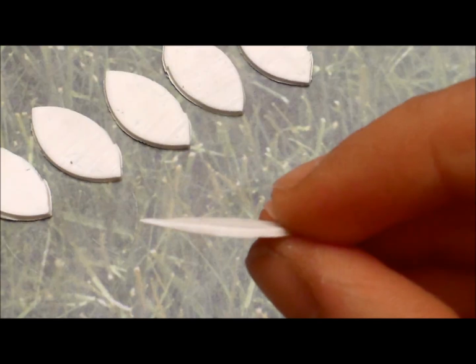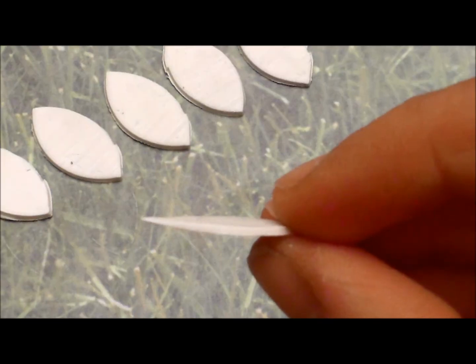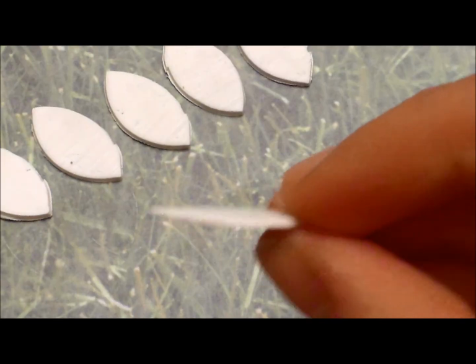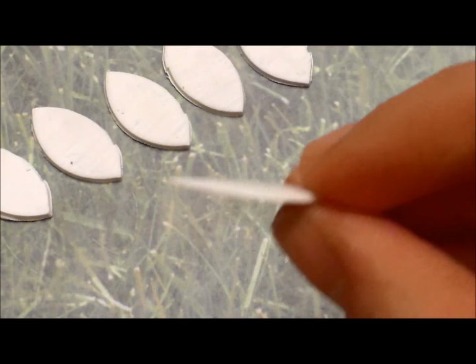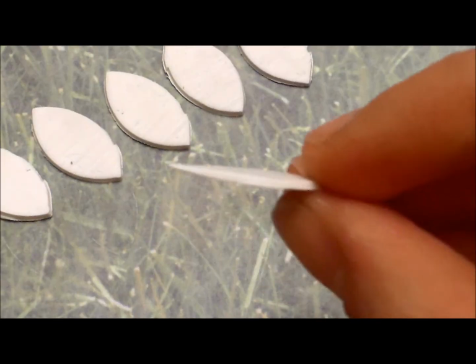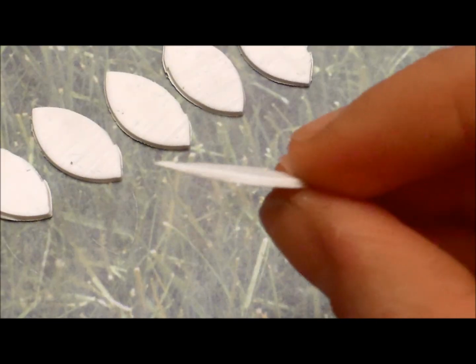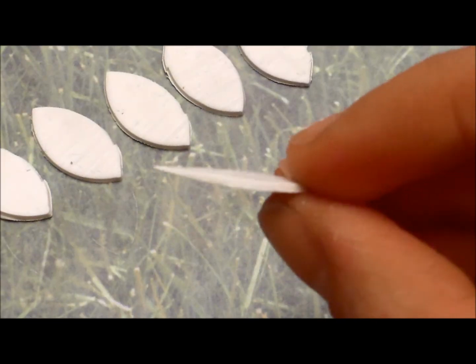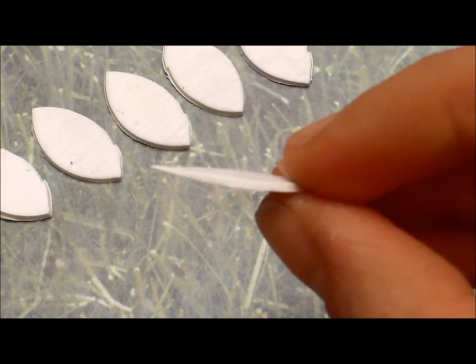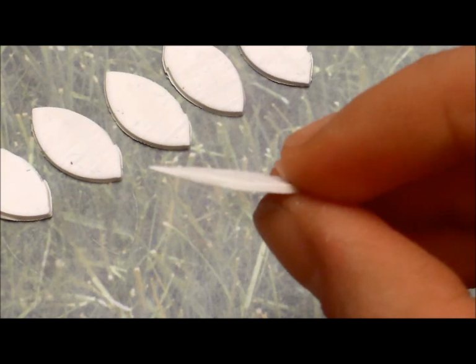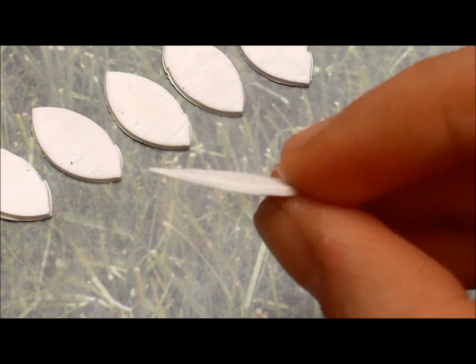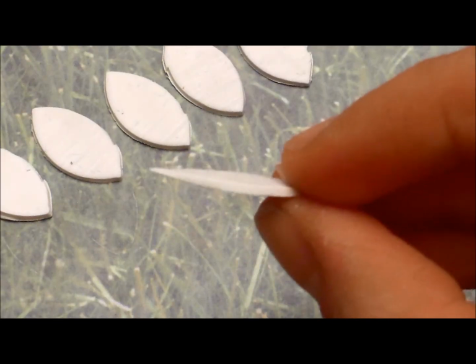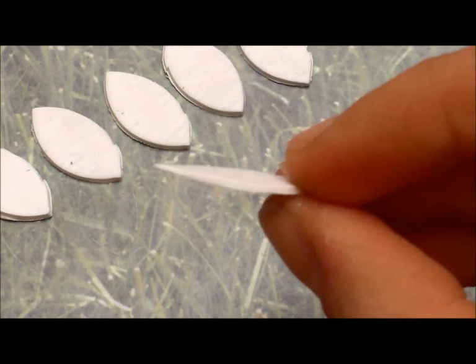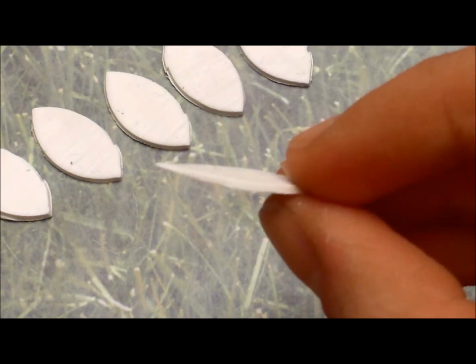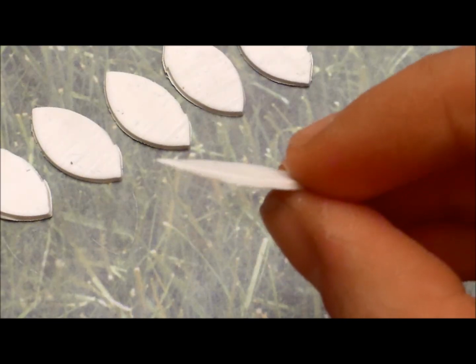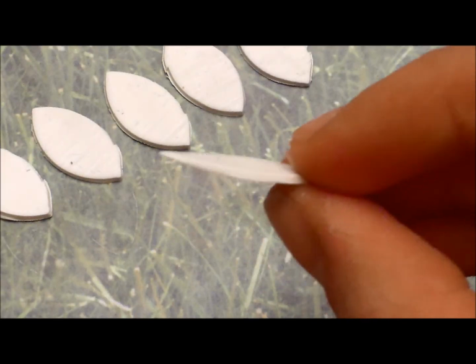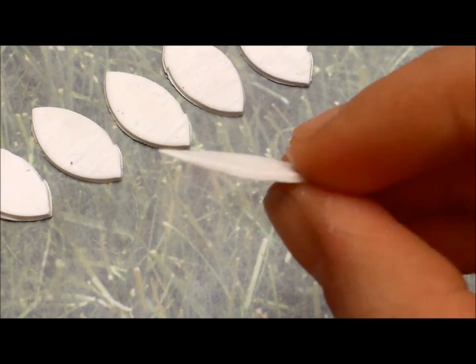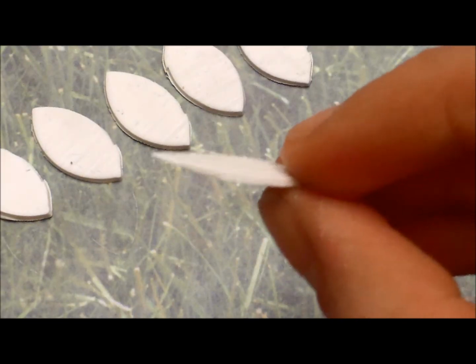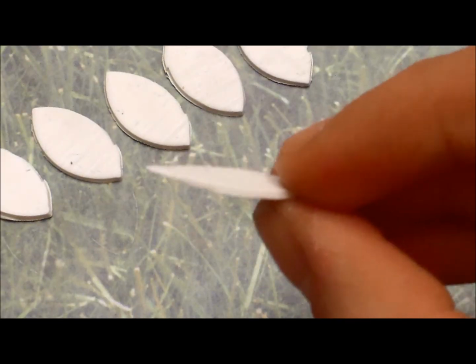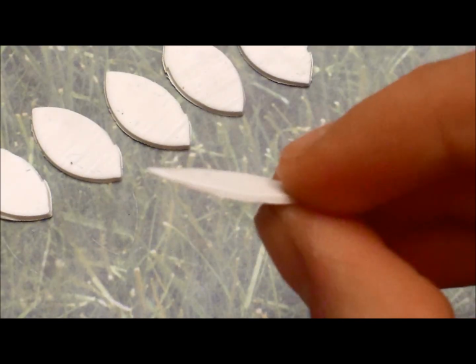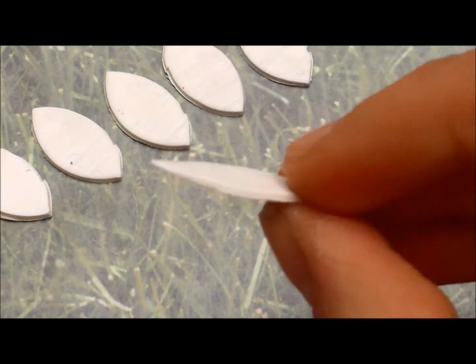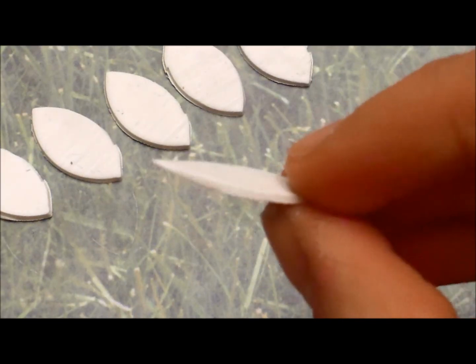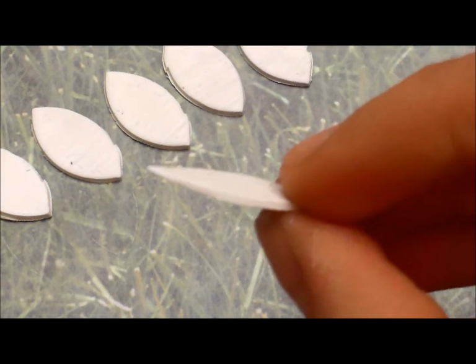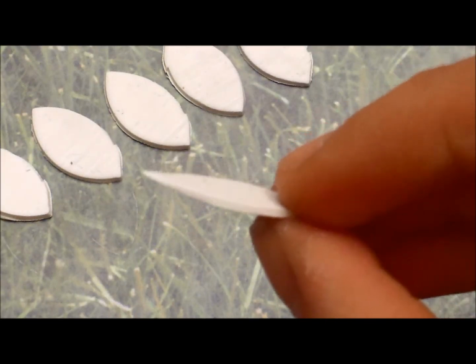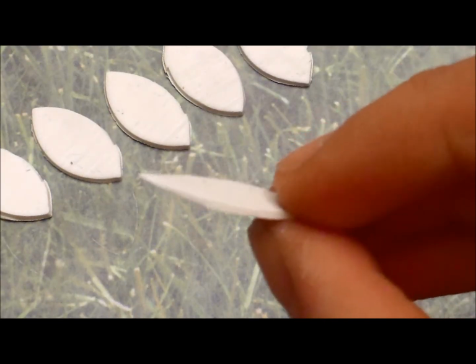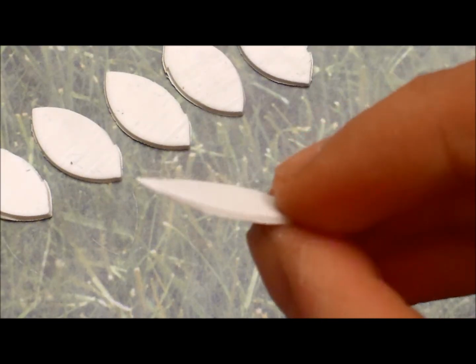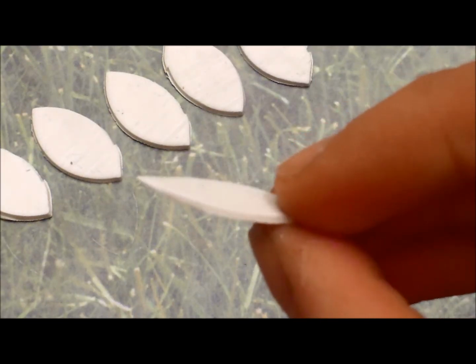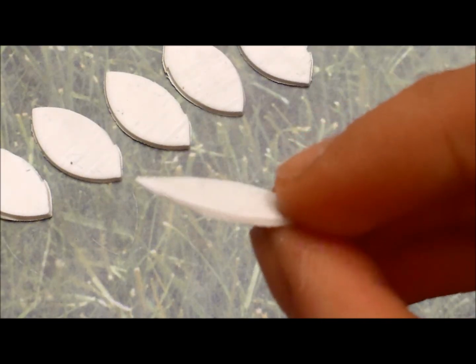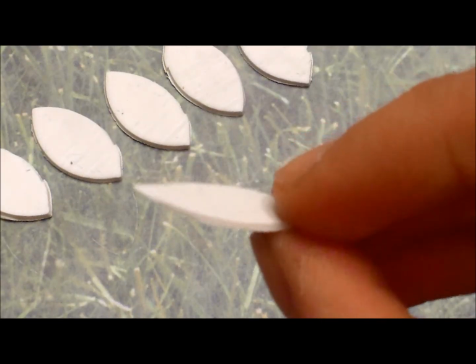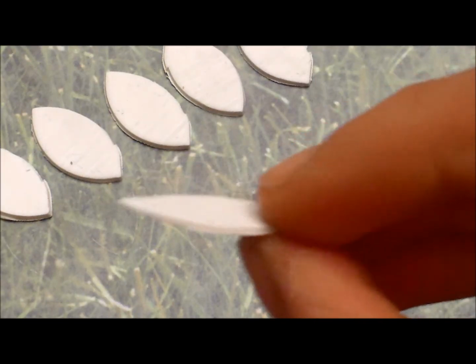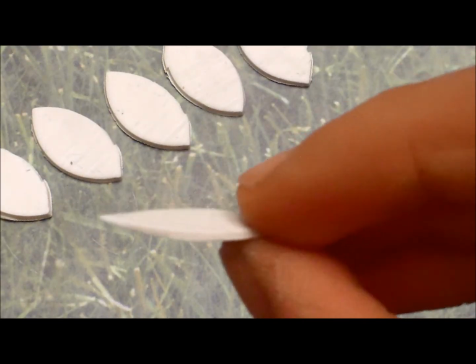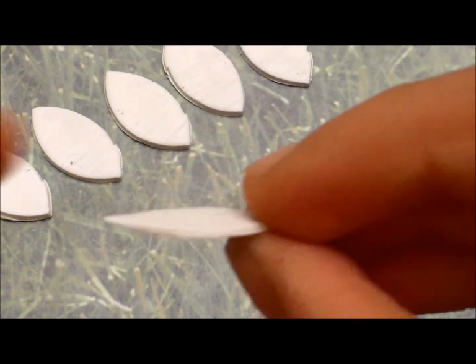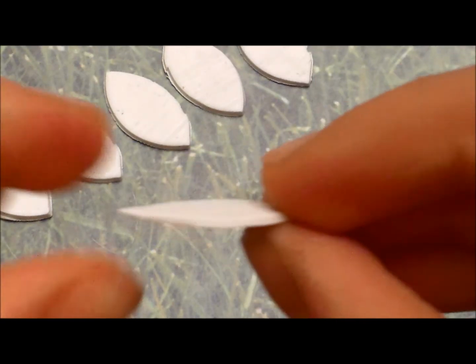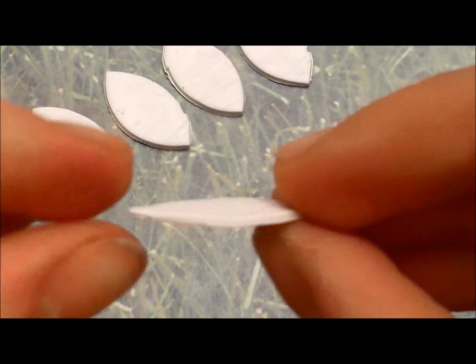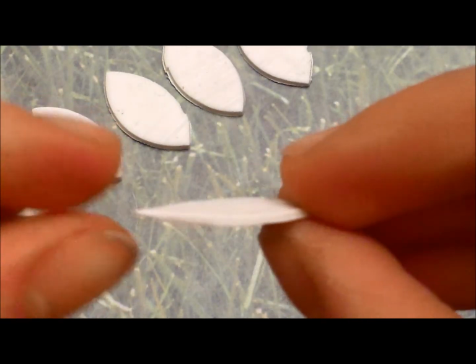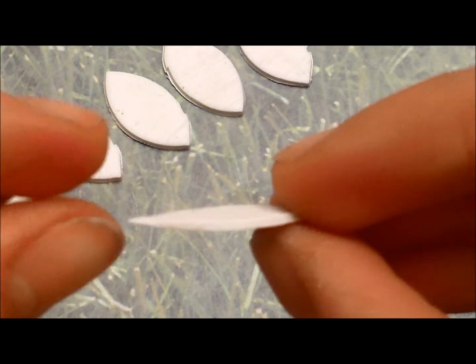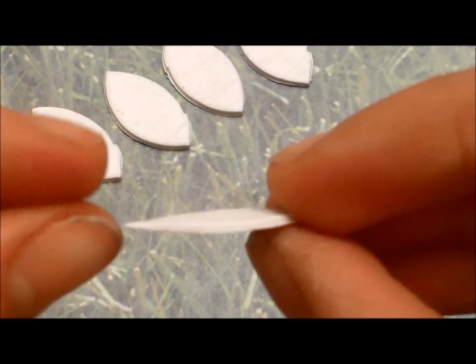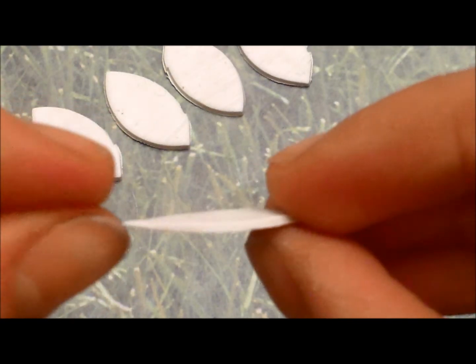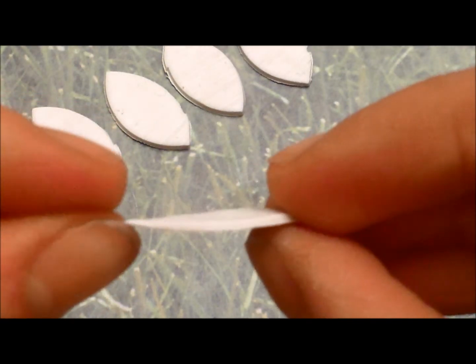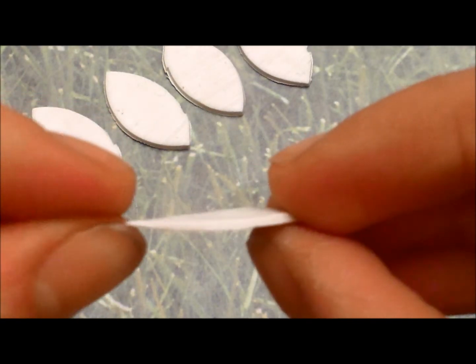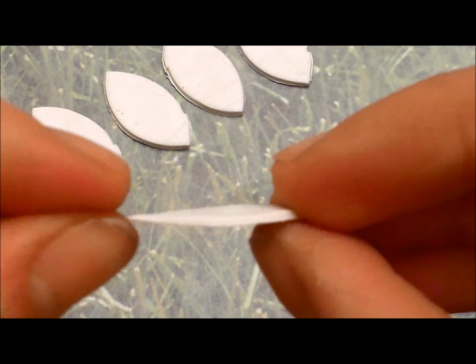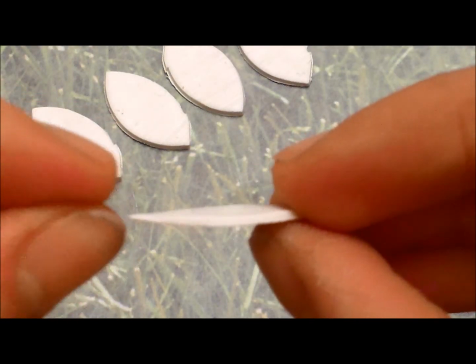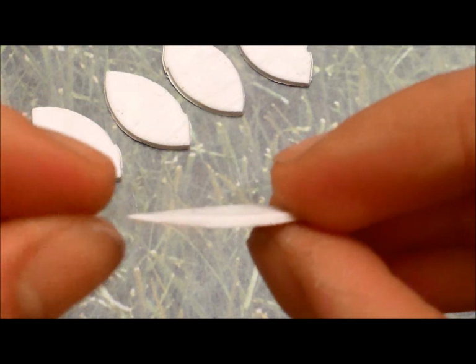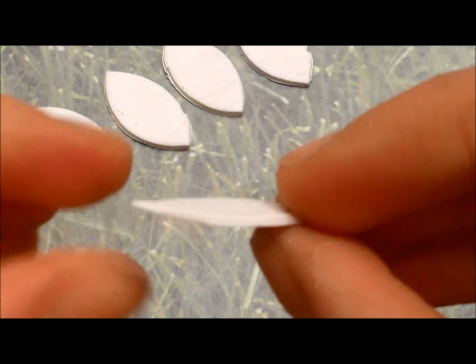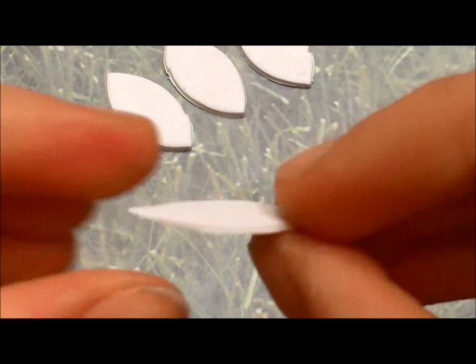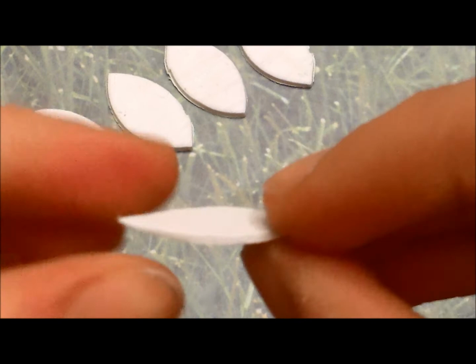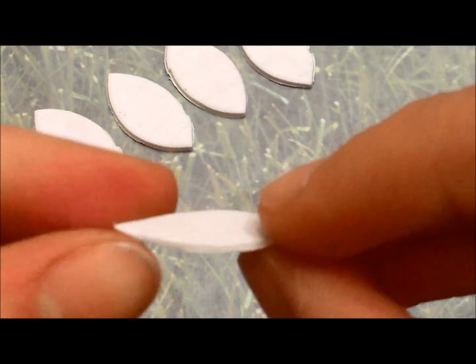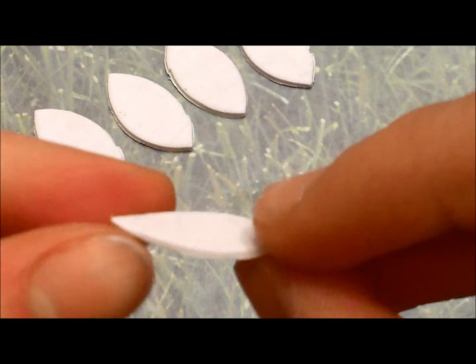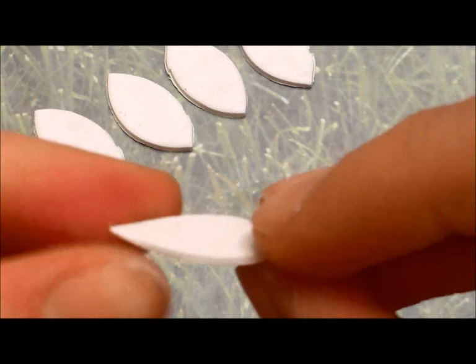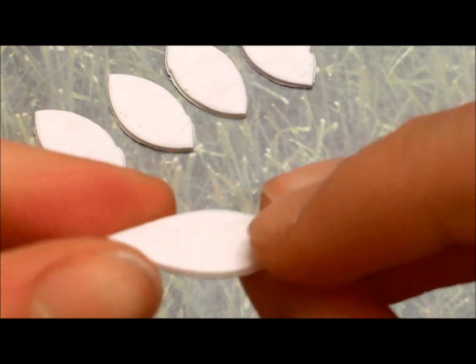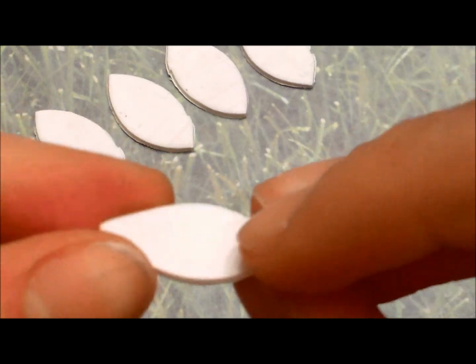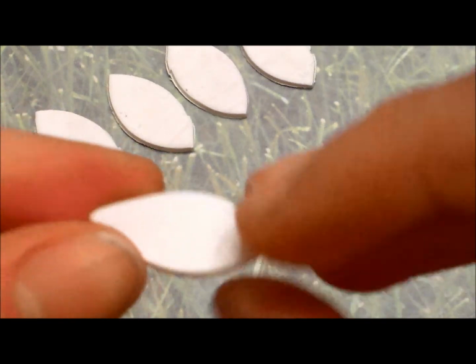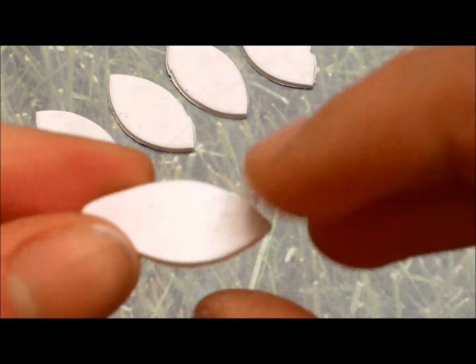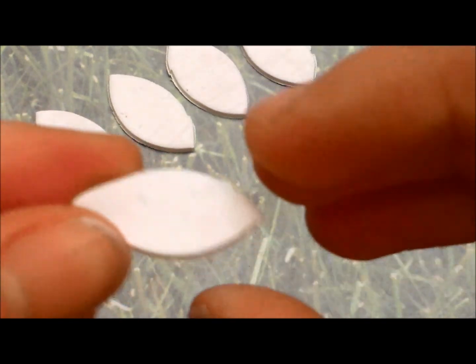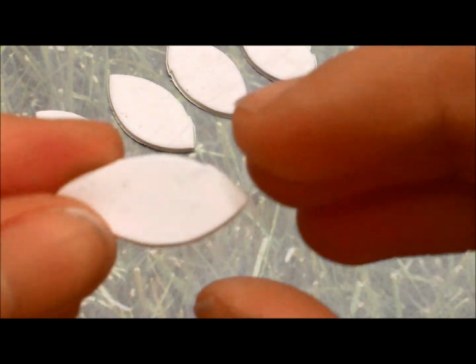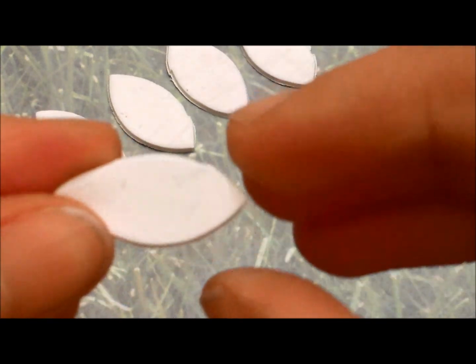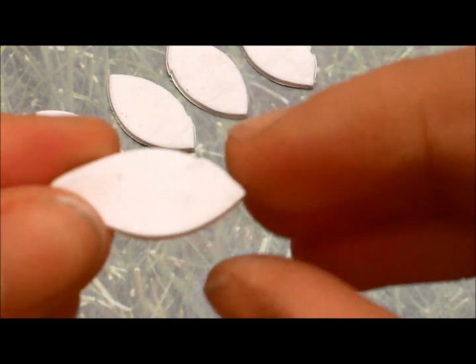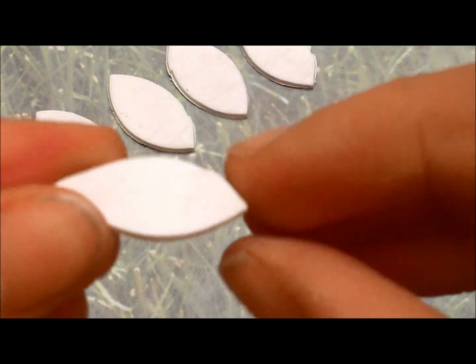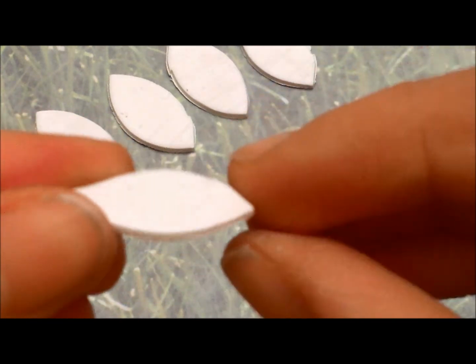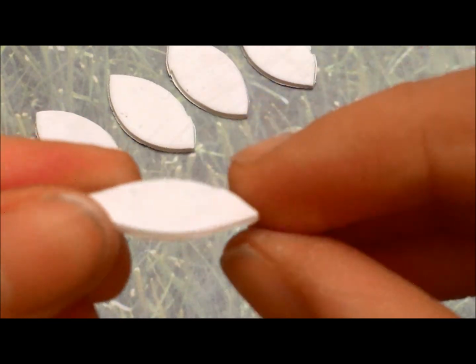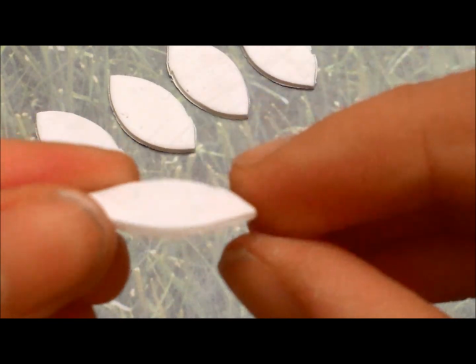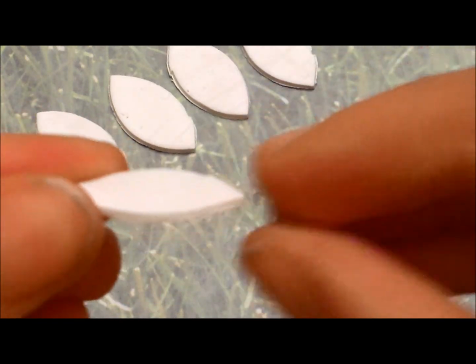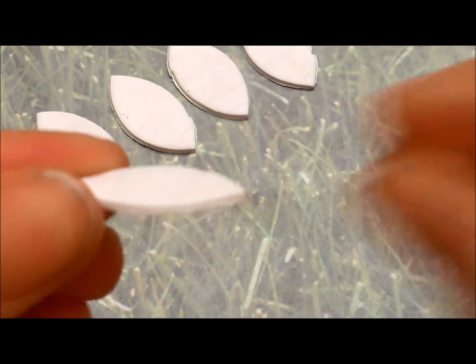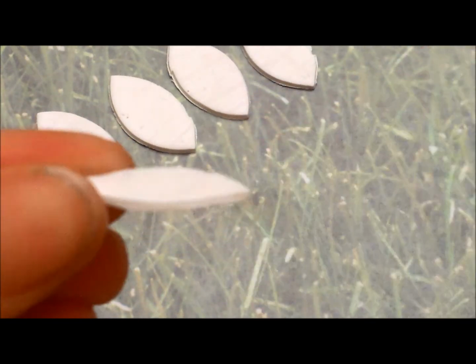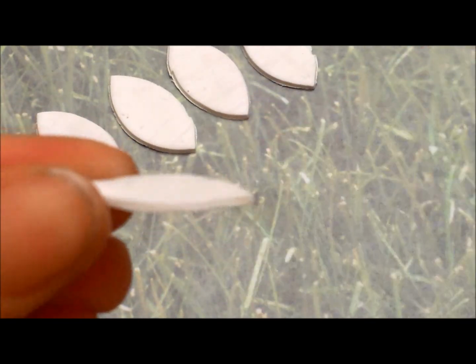Now we're going to make sure that the petals look a bit more natural by flattening the end and making sure that there are no rough edges.